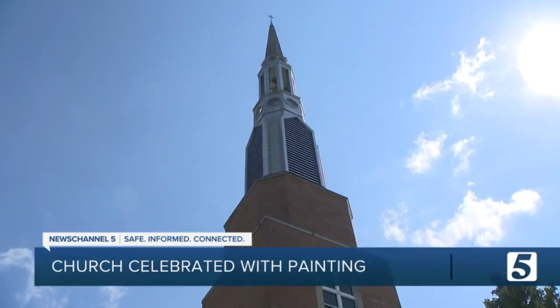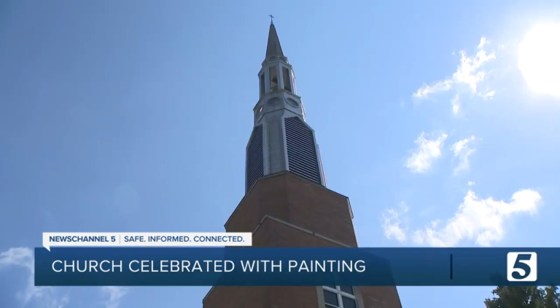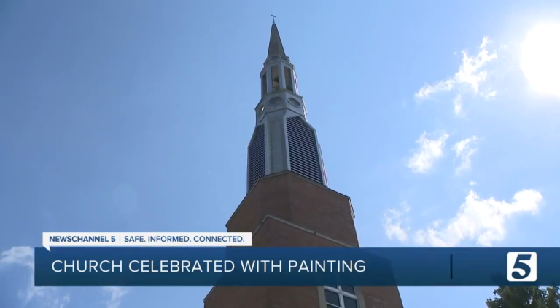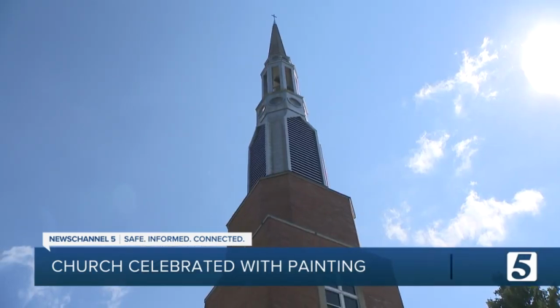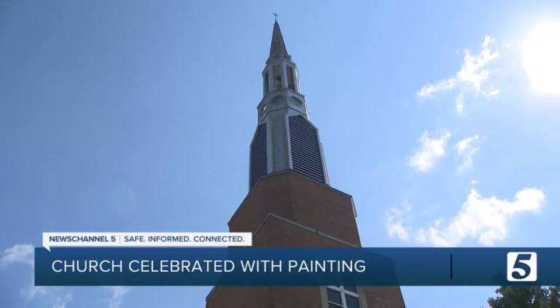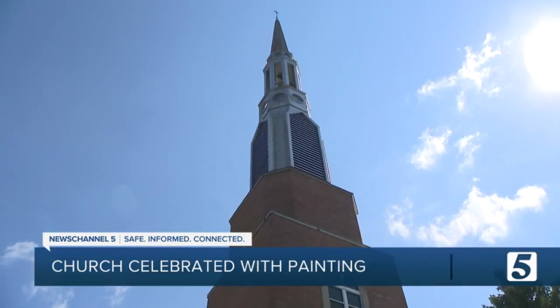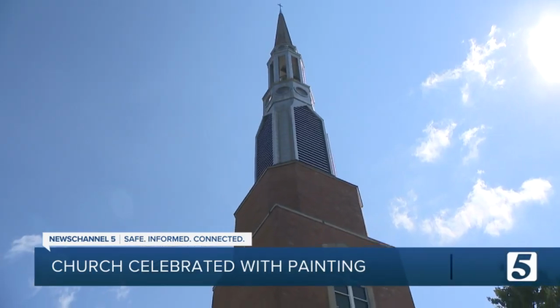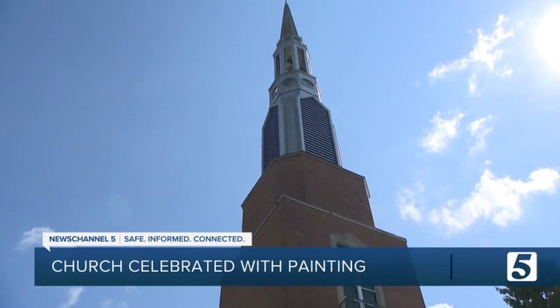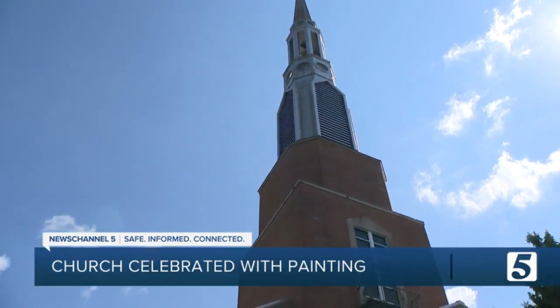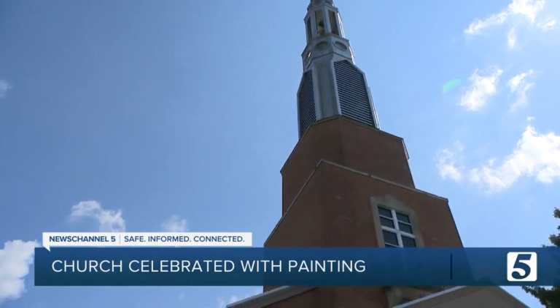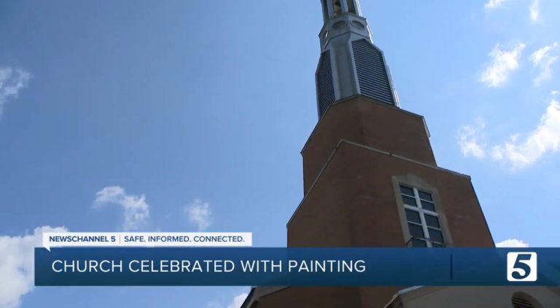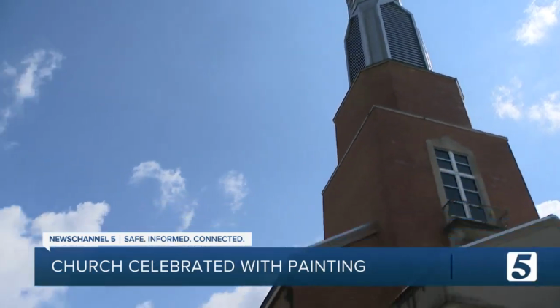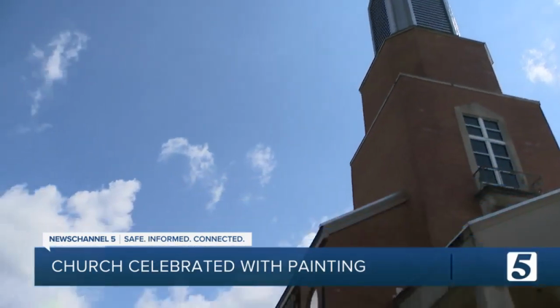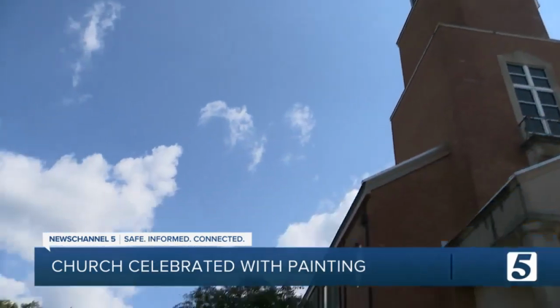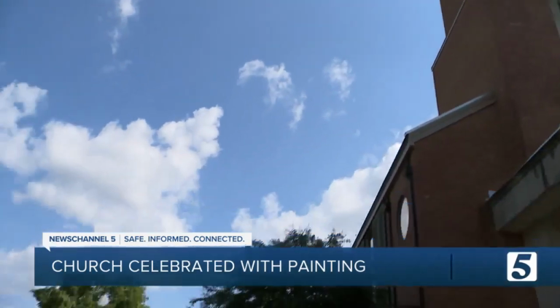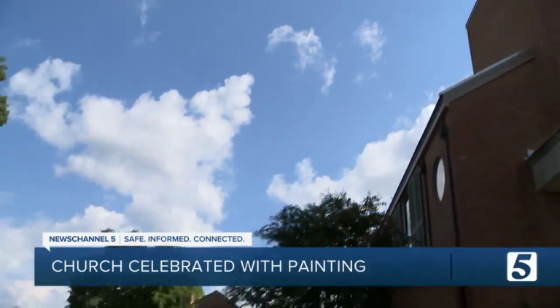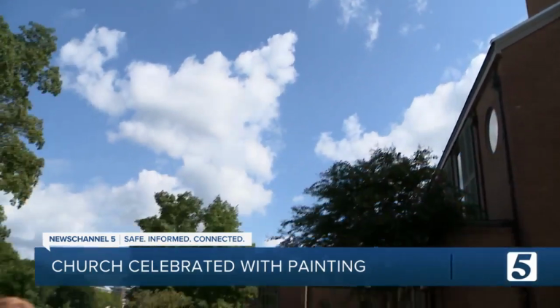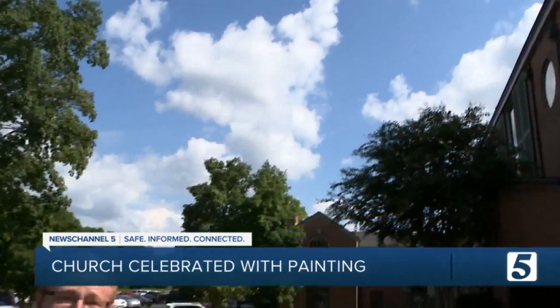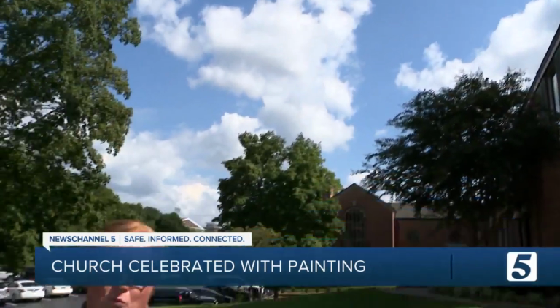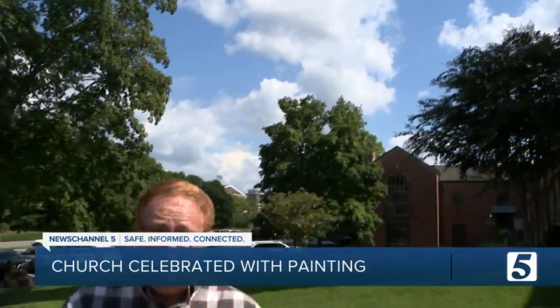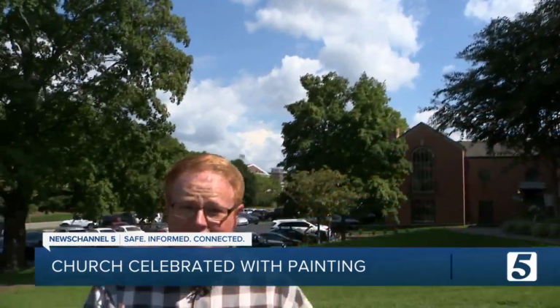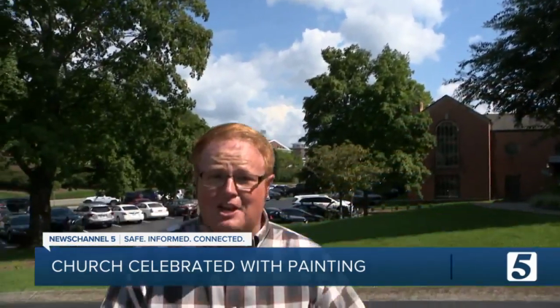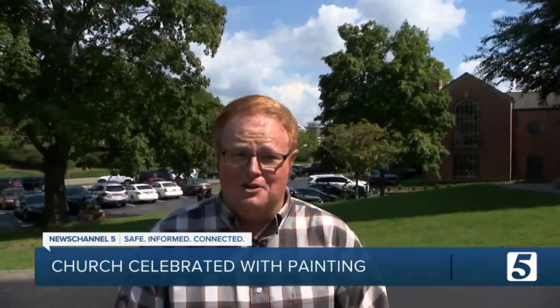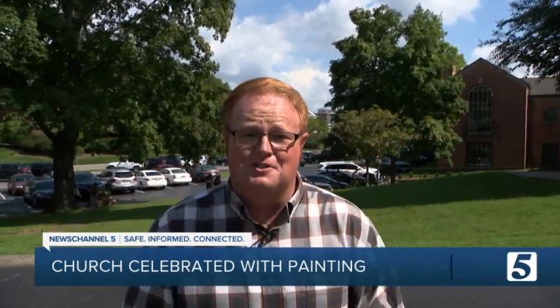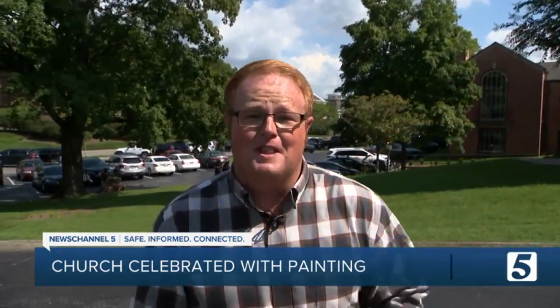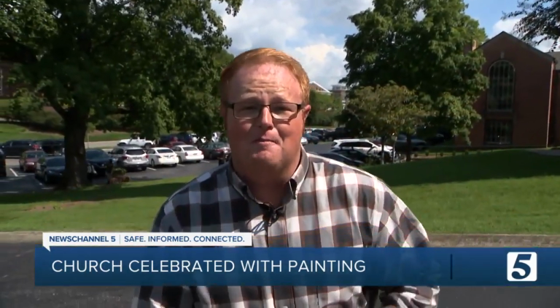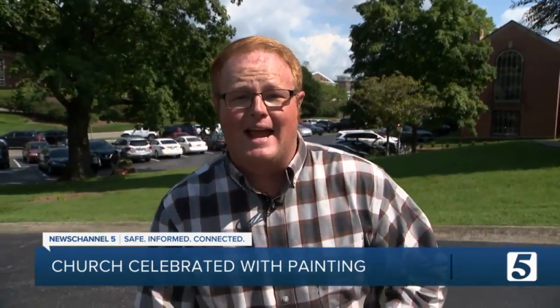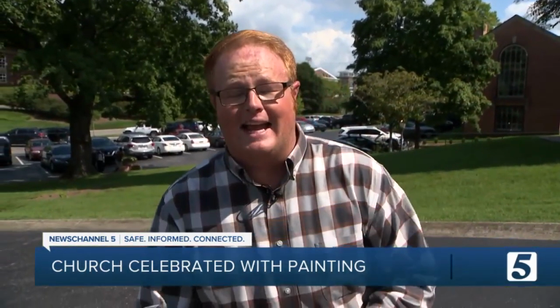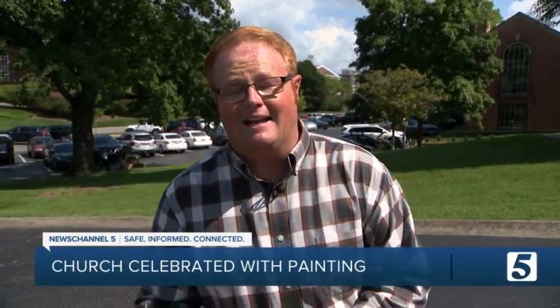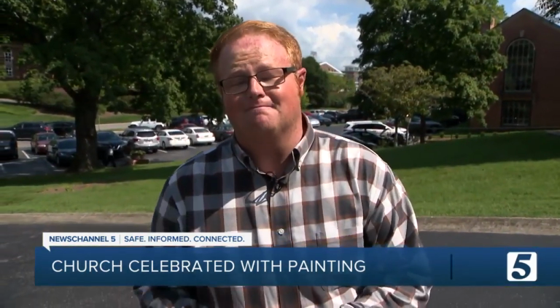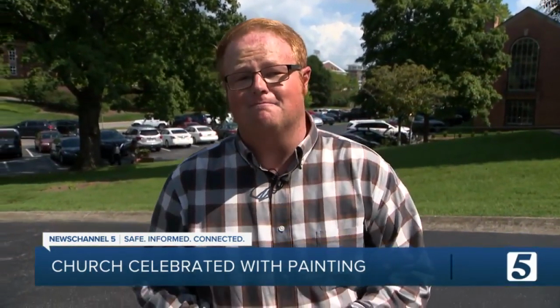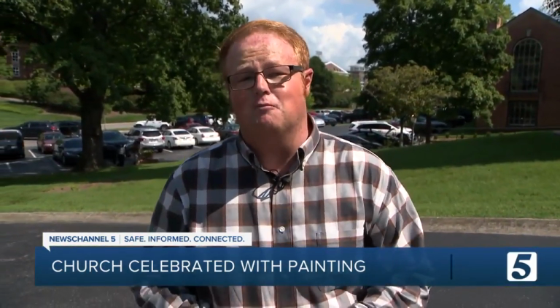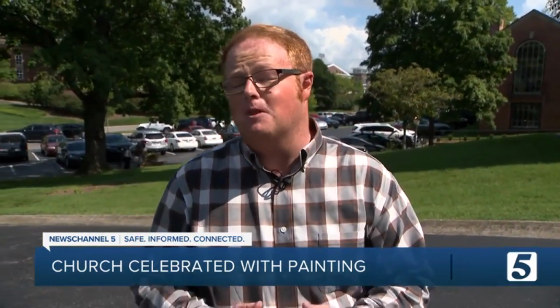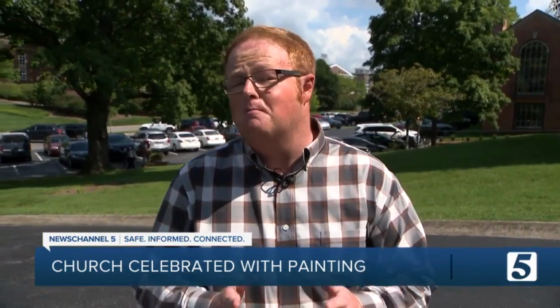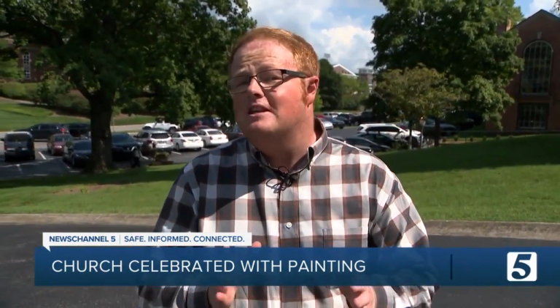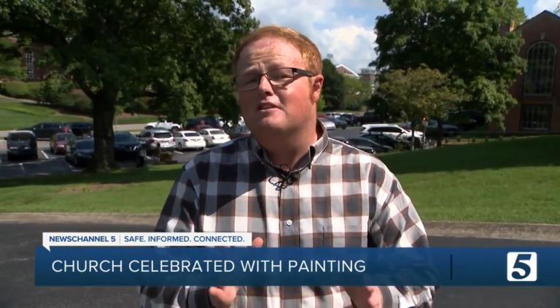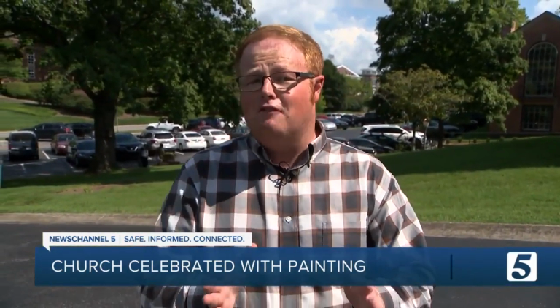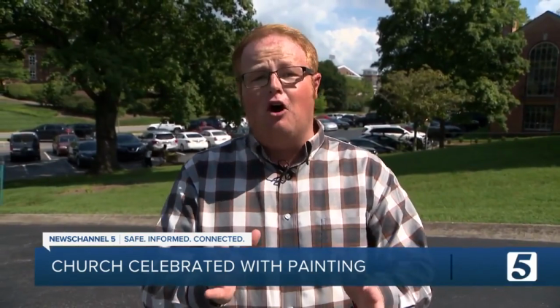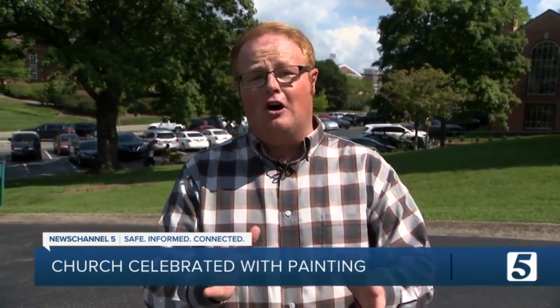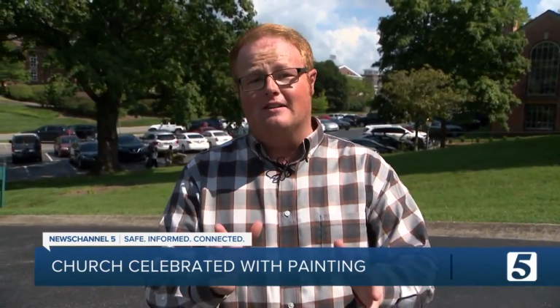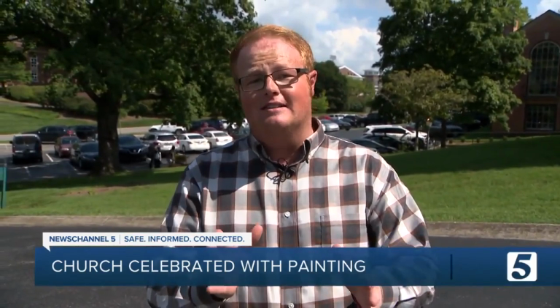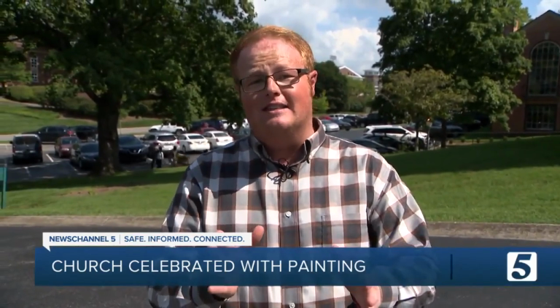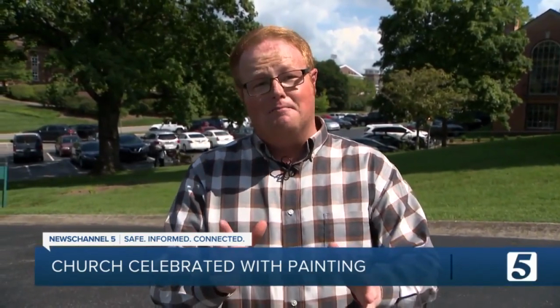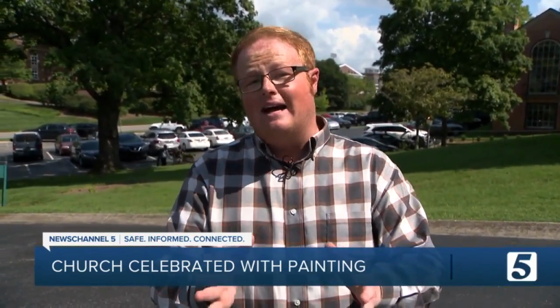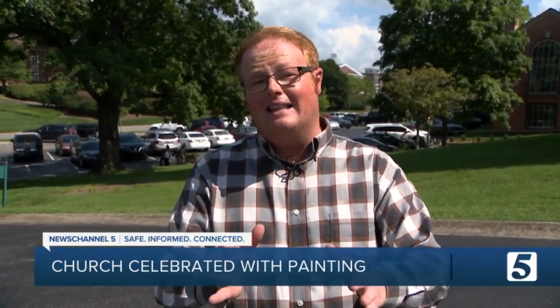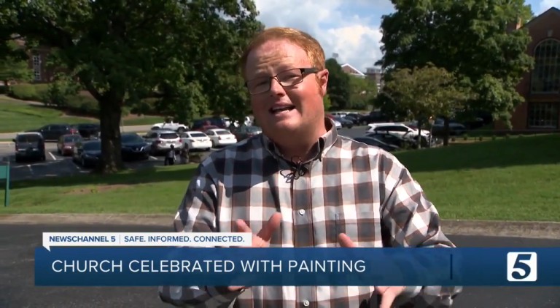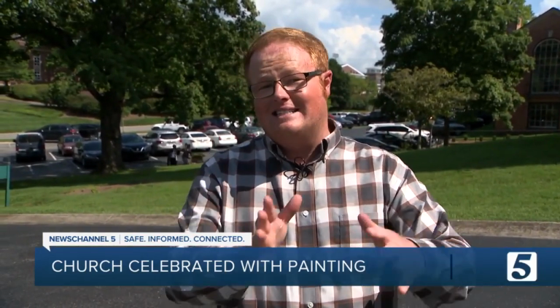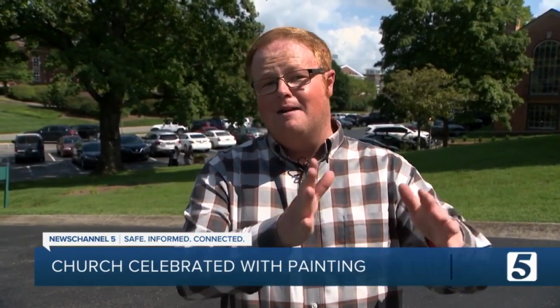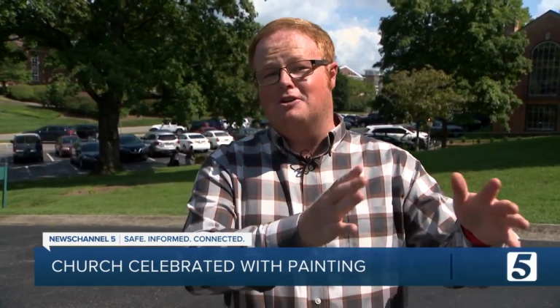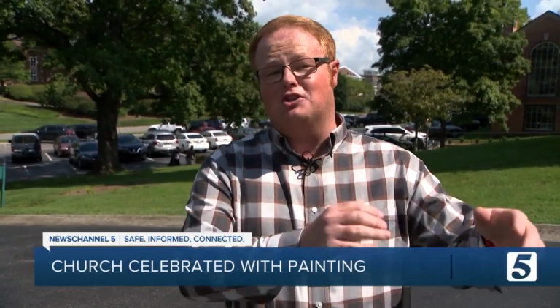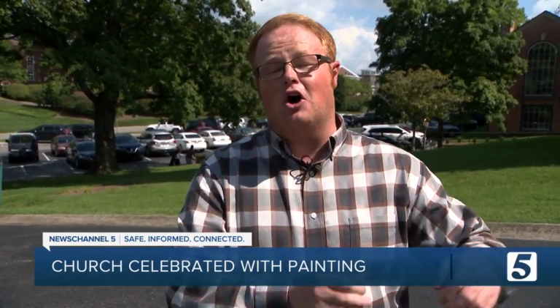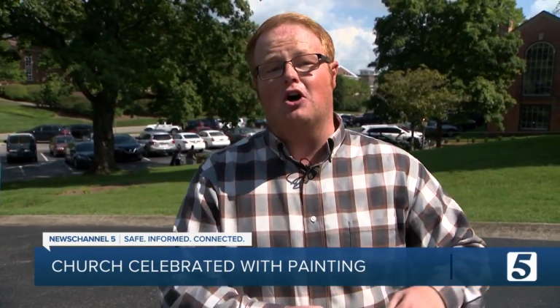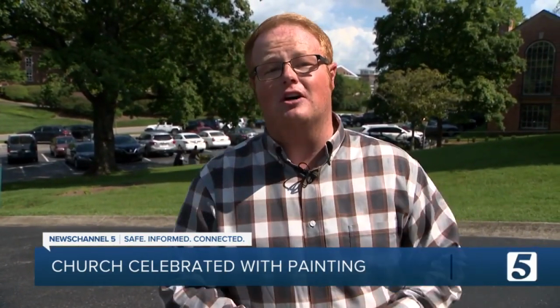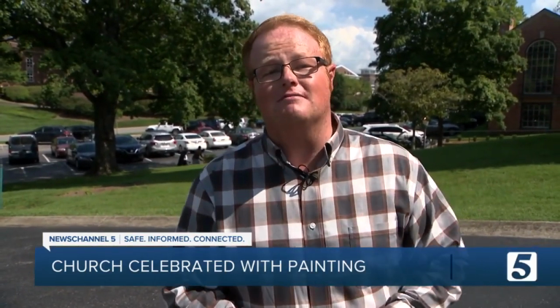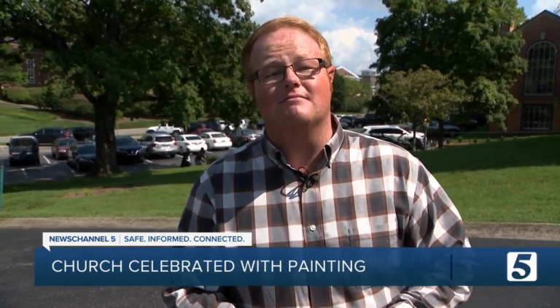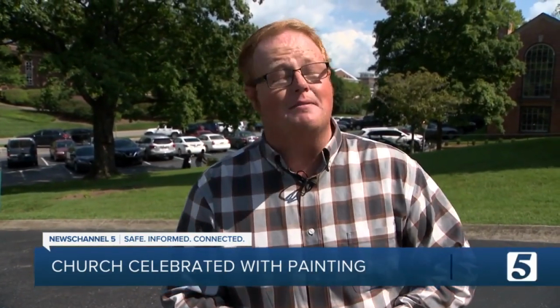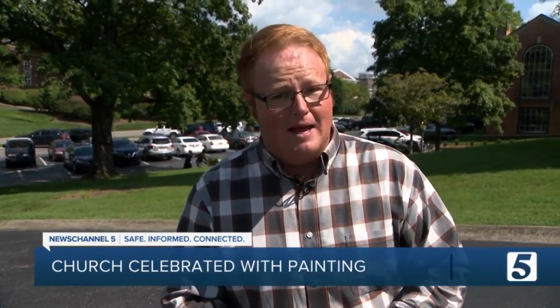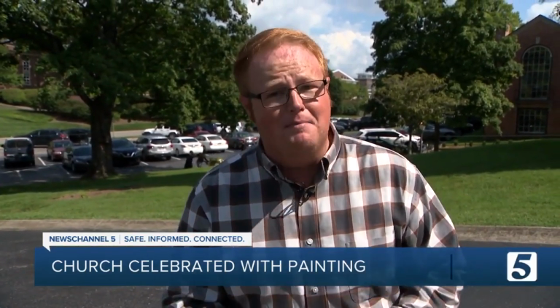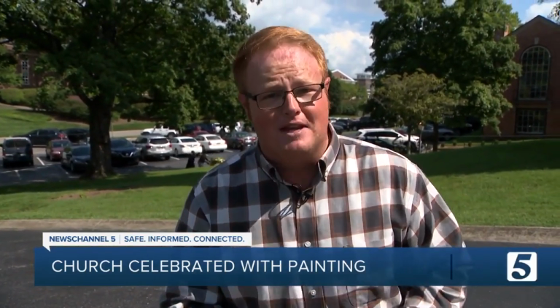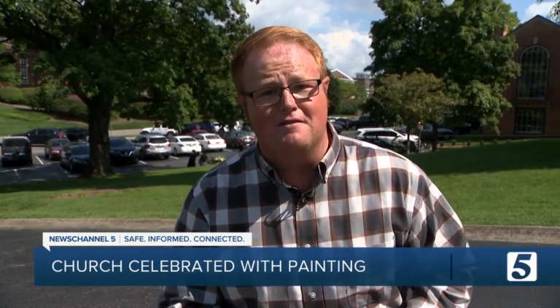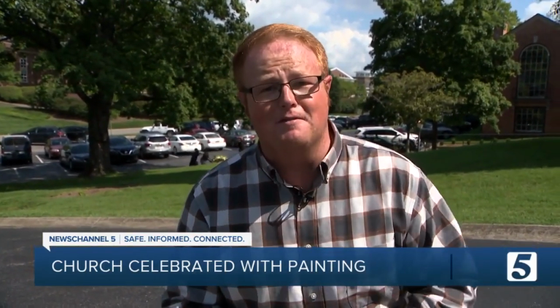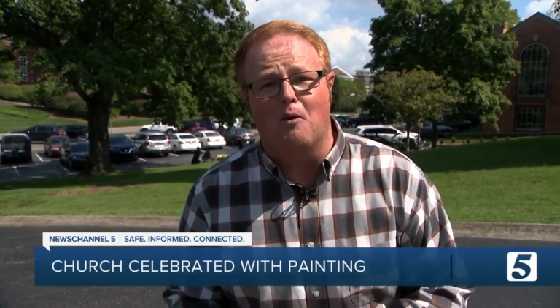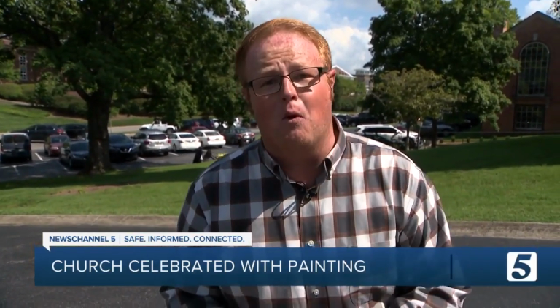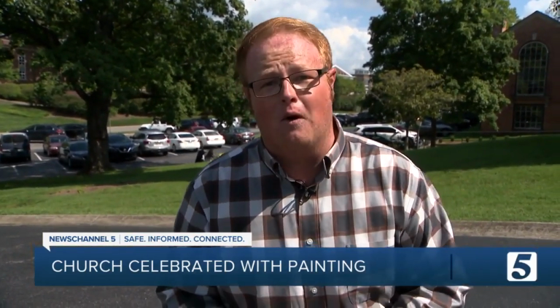So how do you celebrate a birthday 201 years in the making? With a piece of art that might last that much longer, and maybe even more.